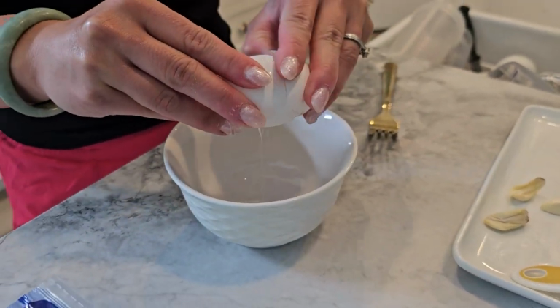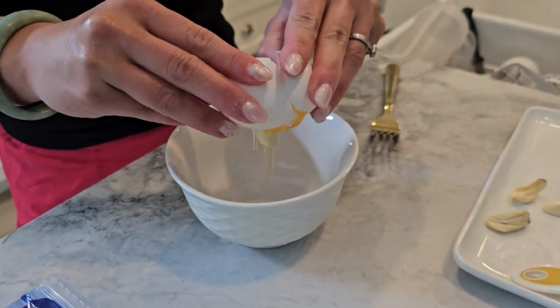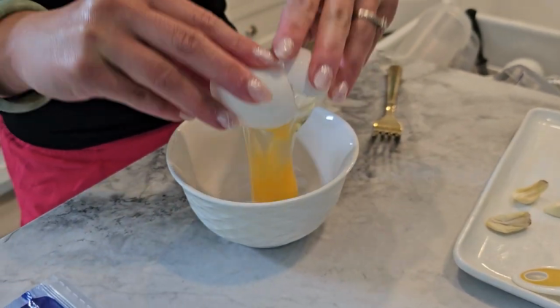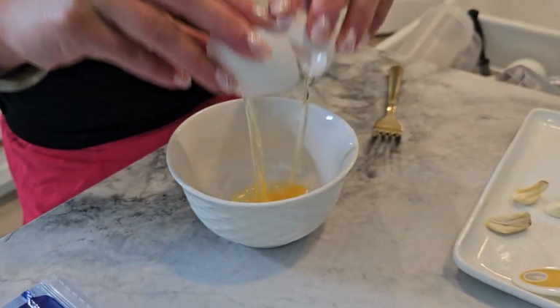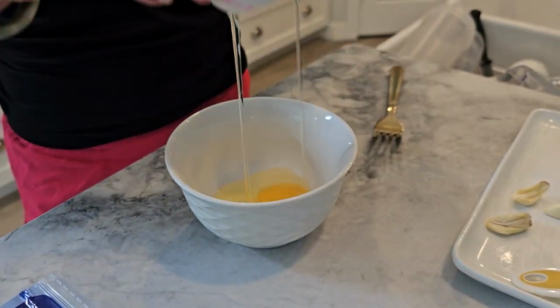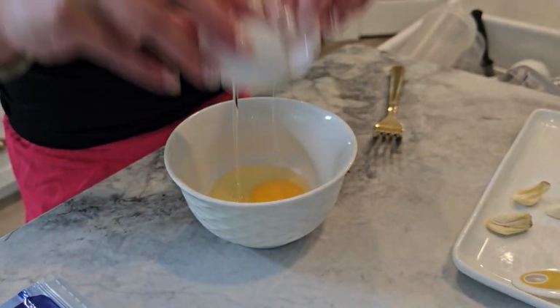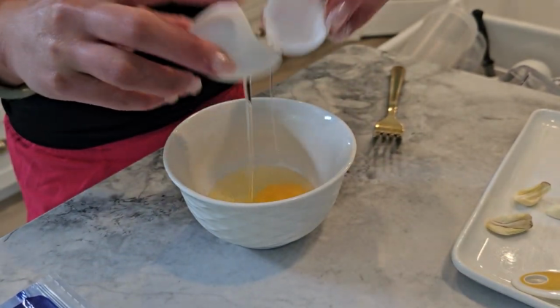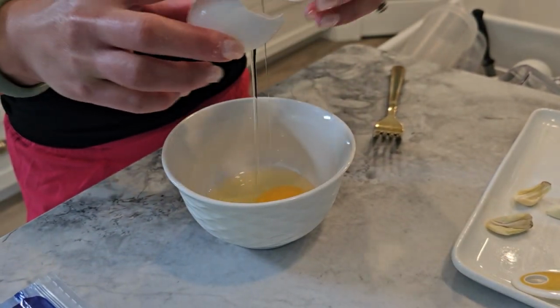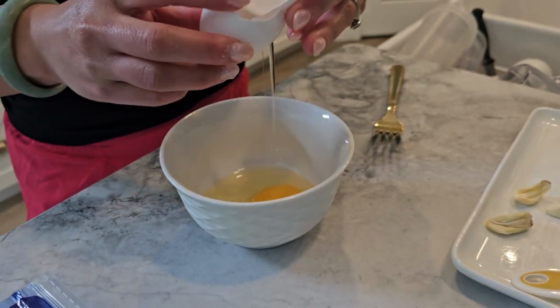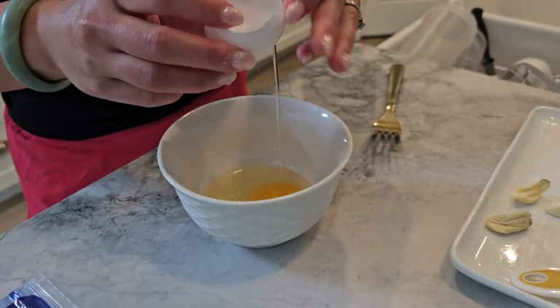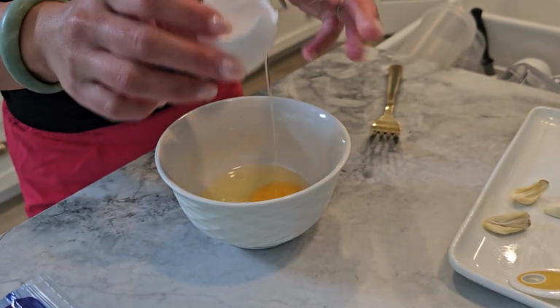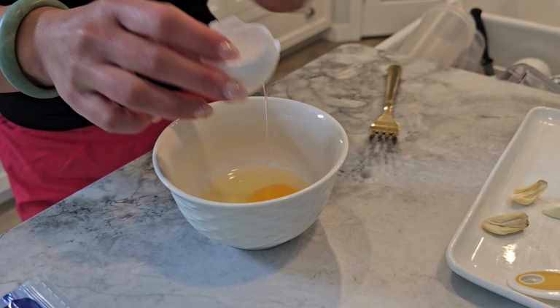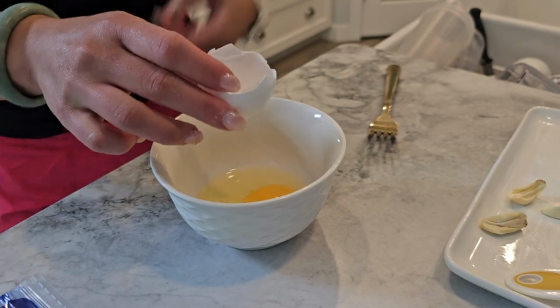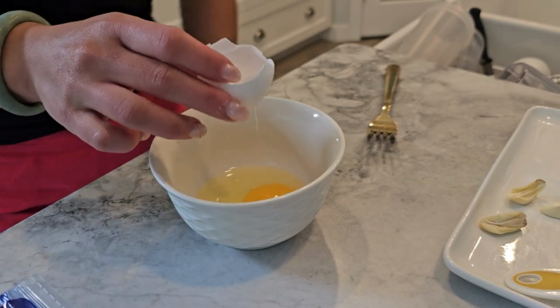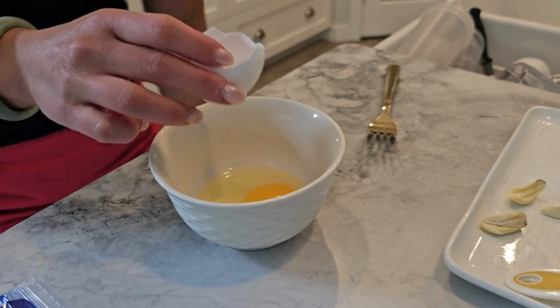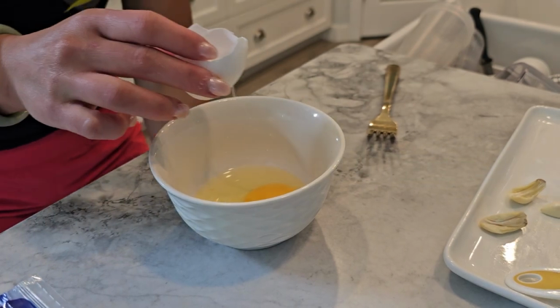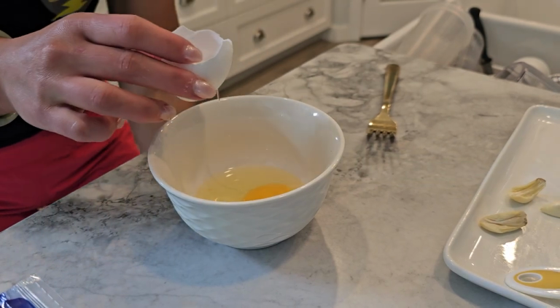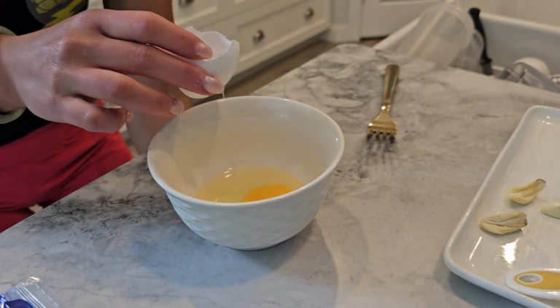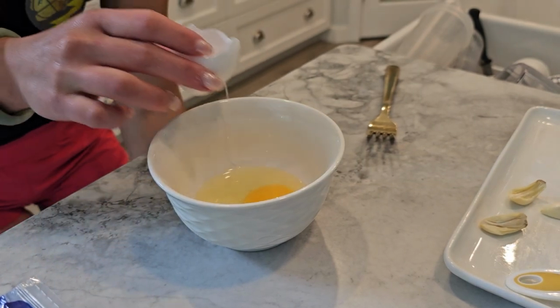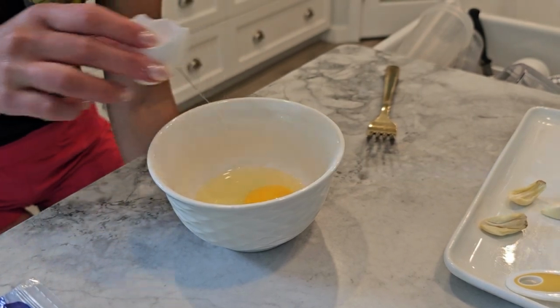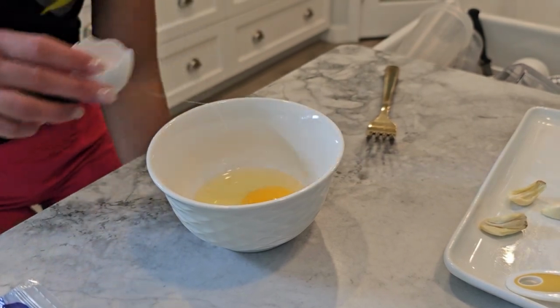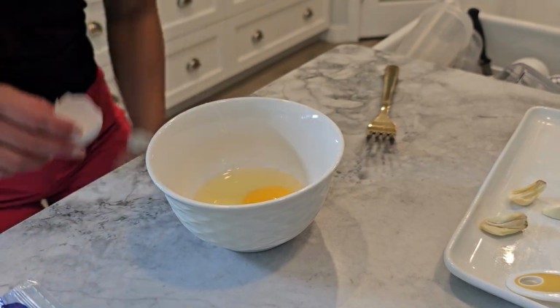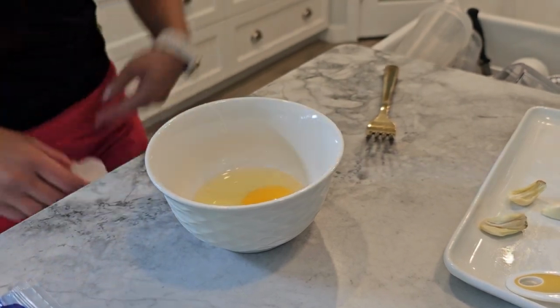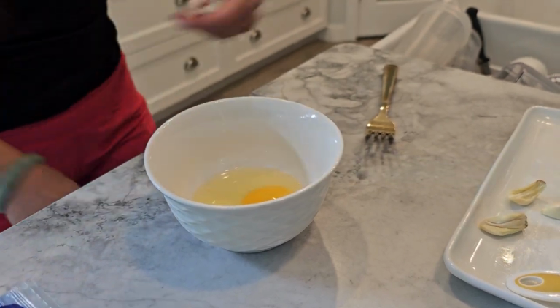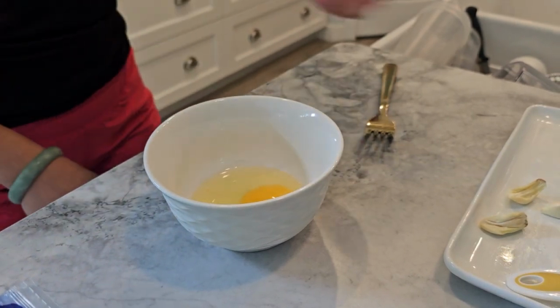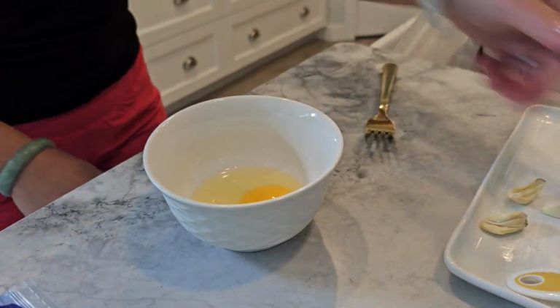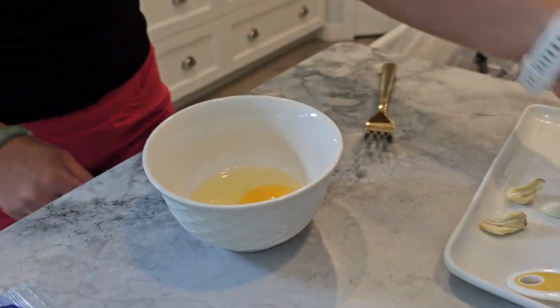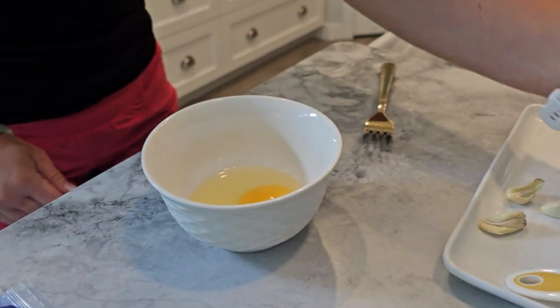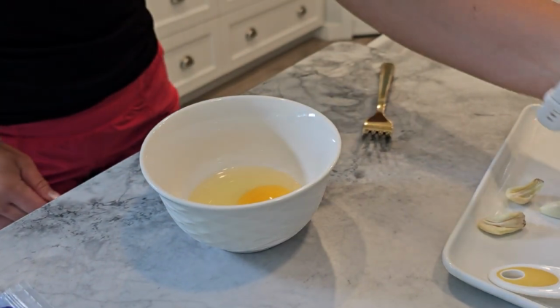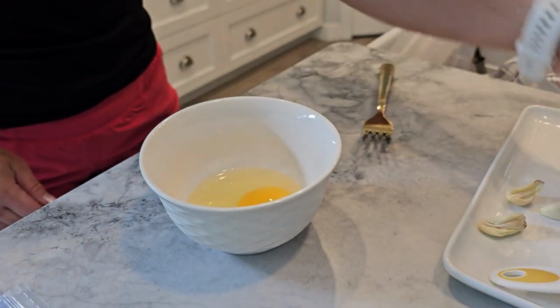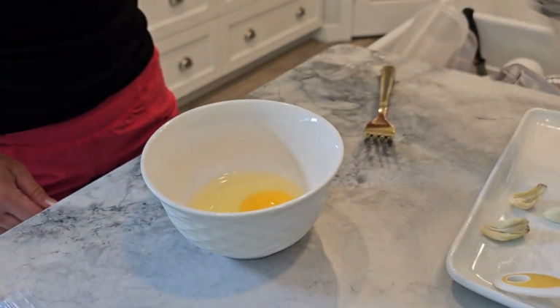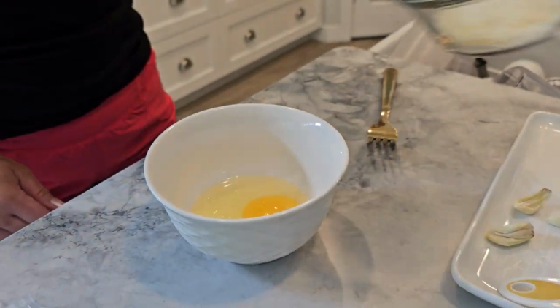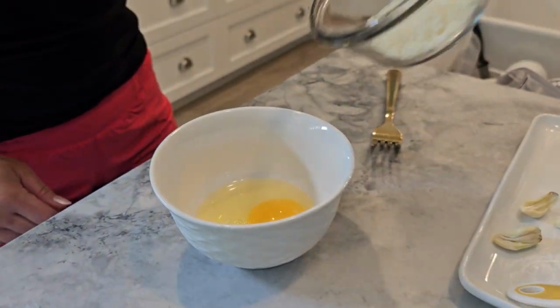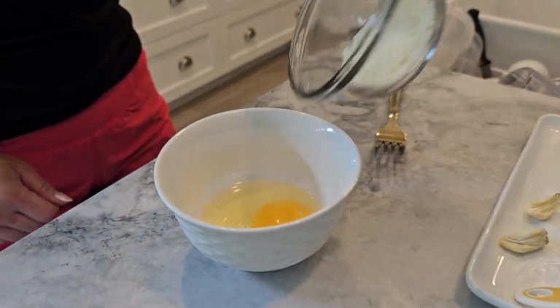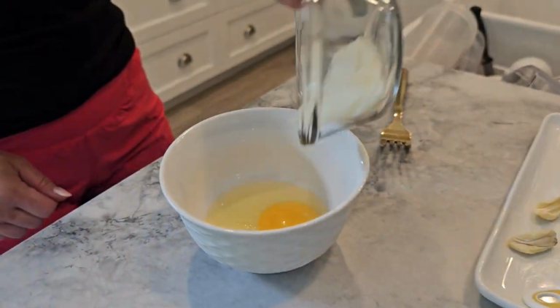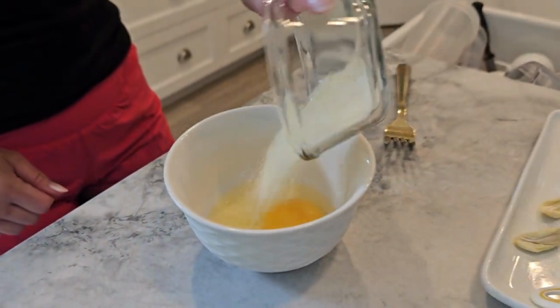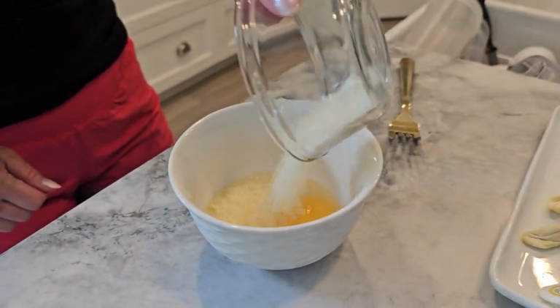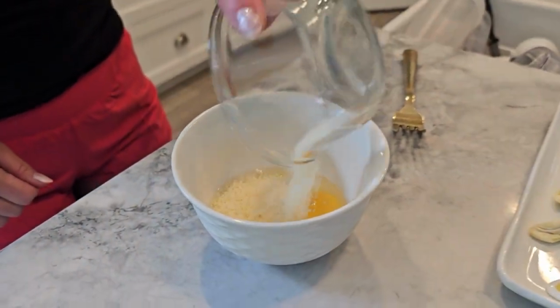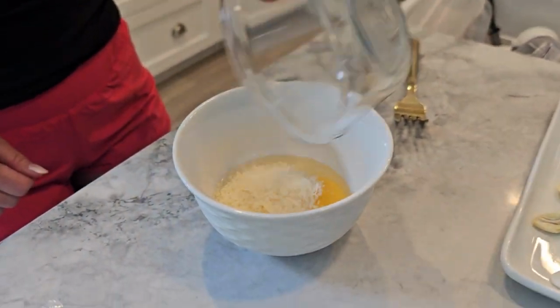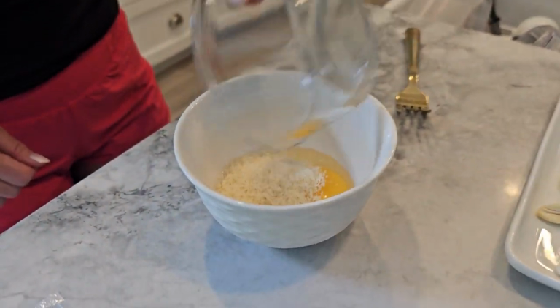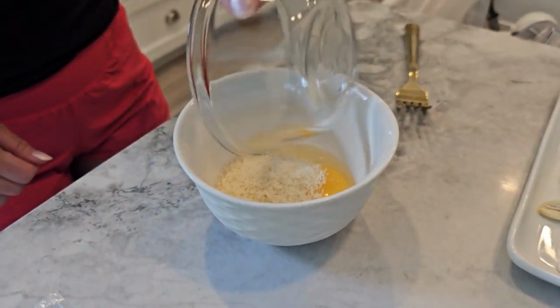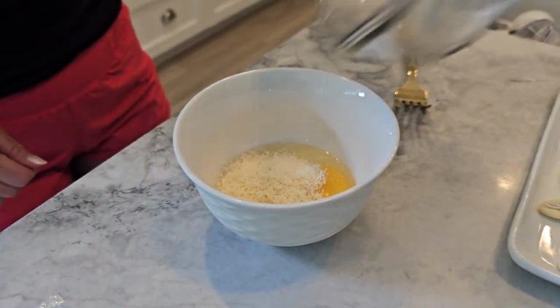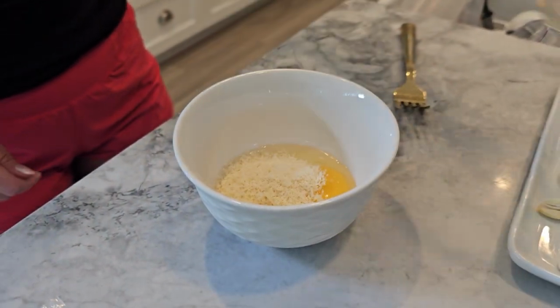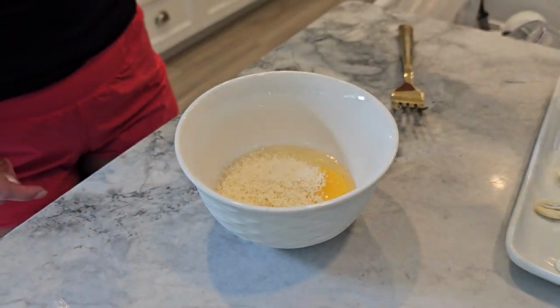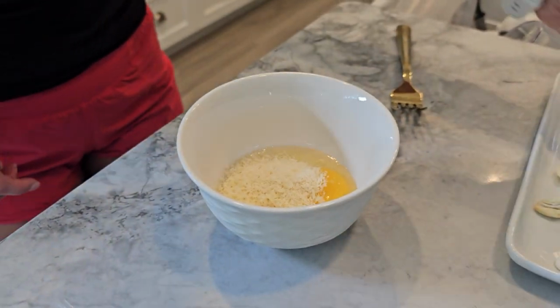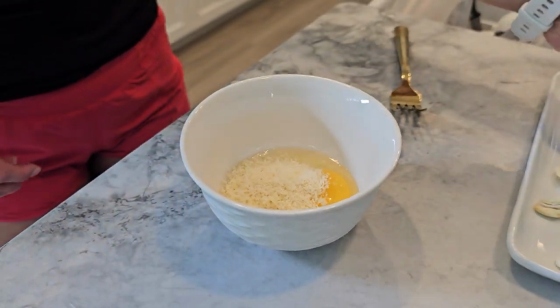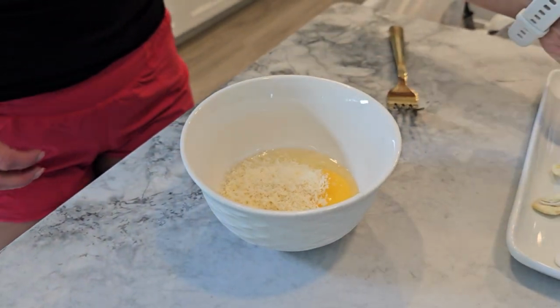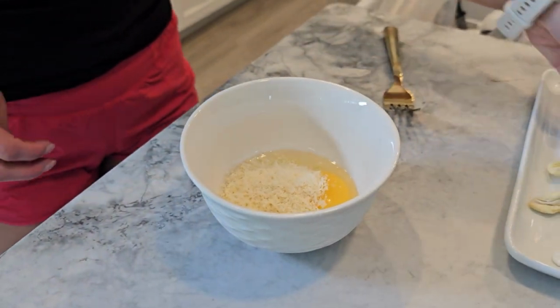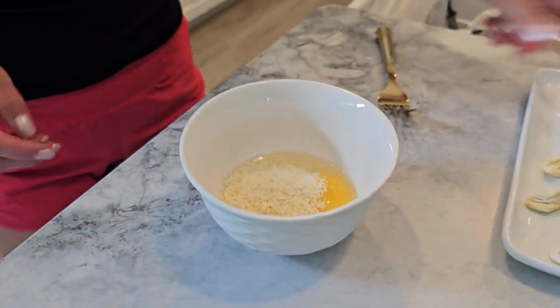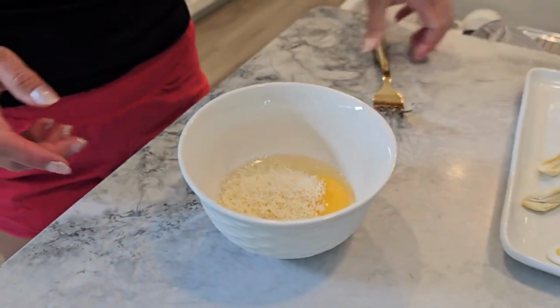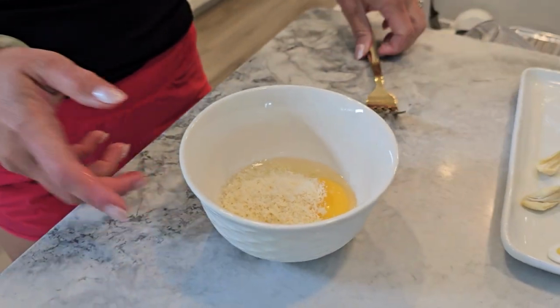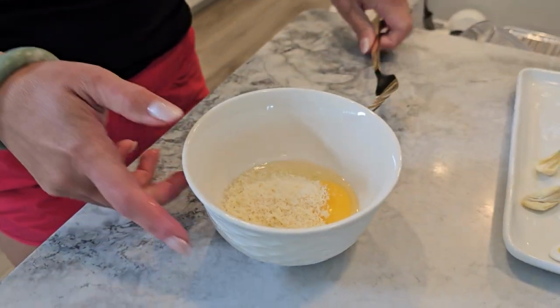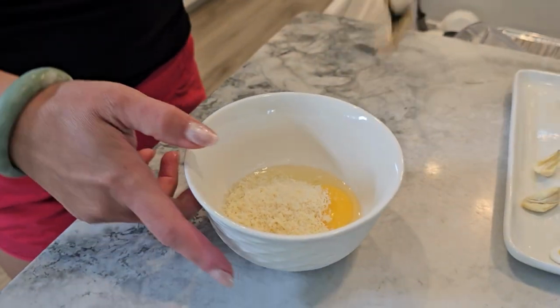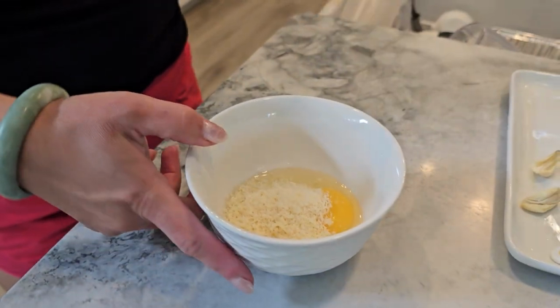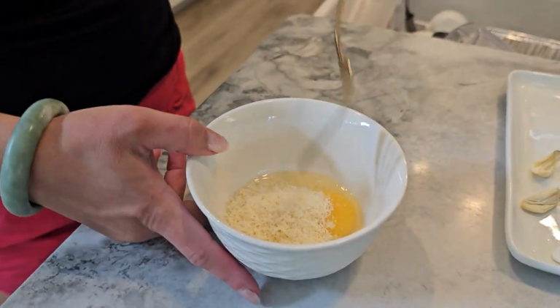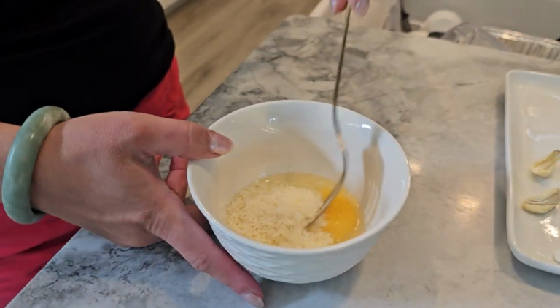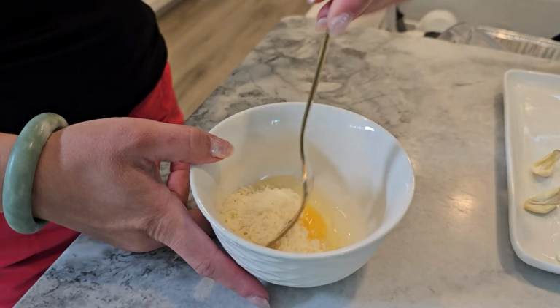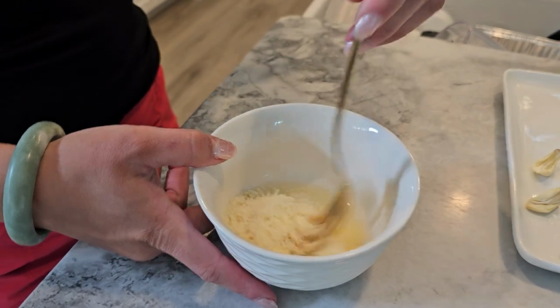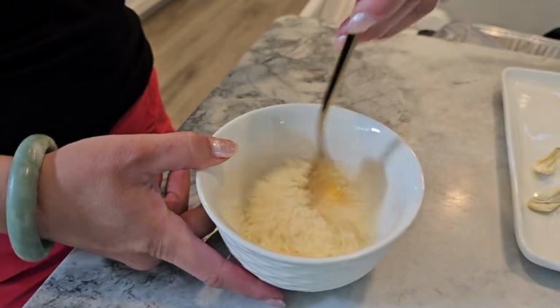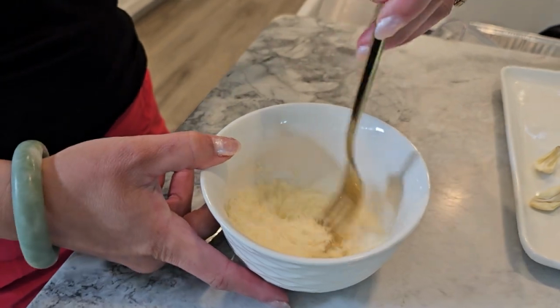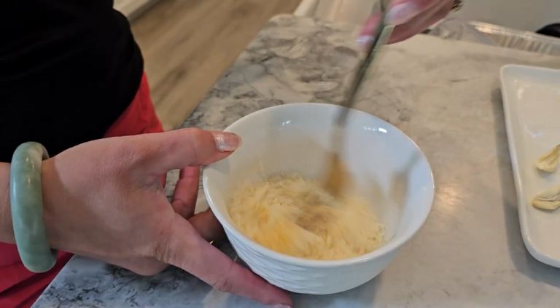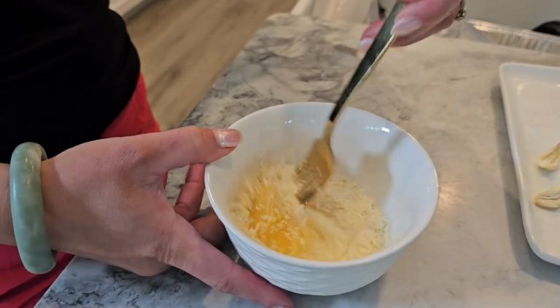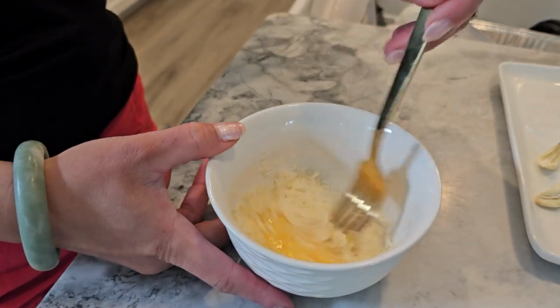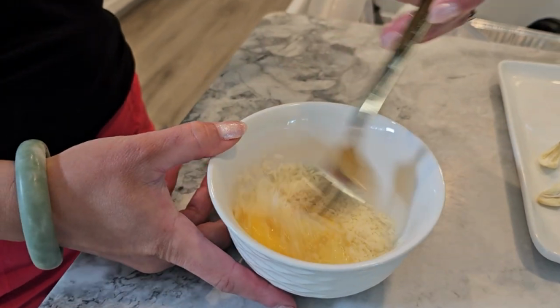In a small bowl, whisk together the egg and two tablespoons of grated parmesan cheese. This will create our creamy carbonara sauce.